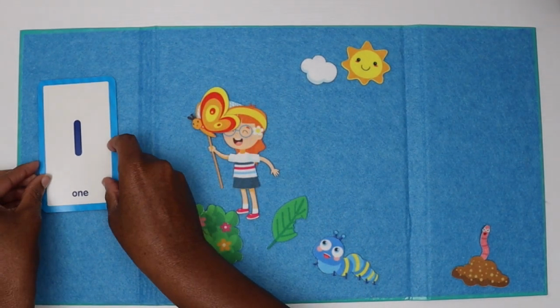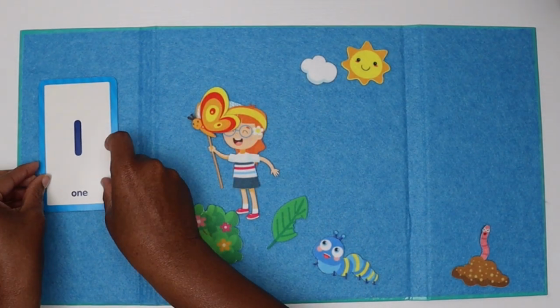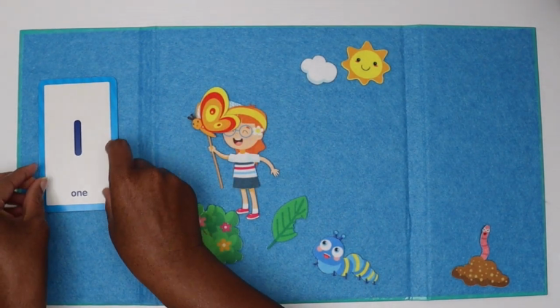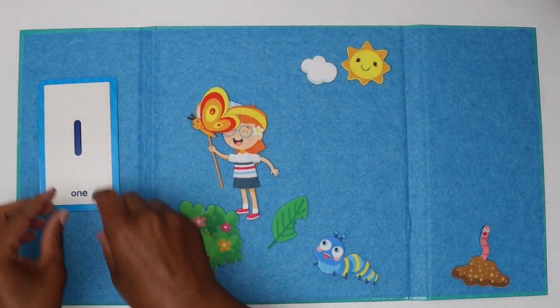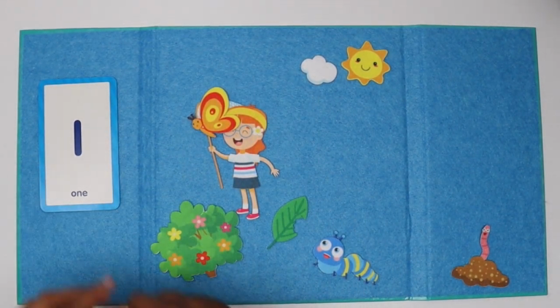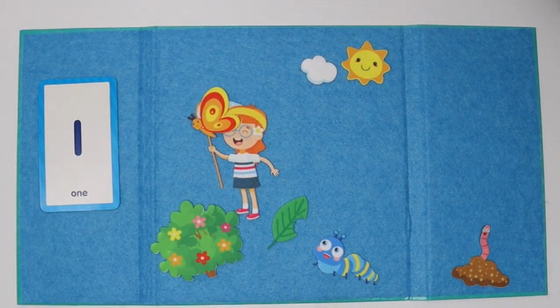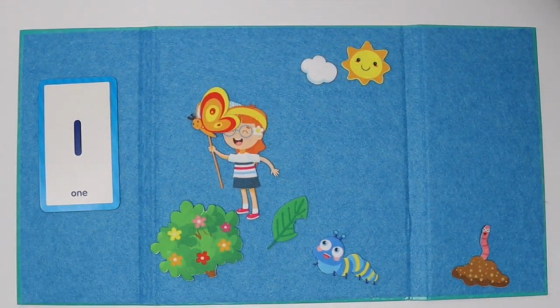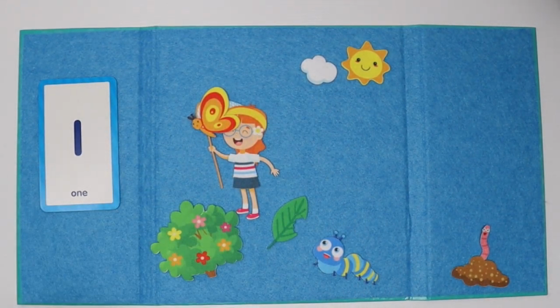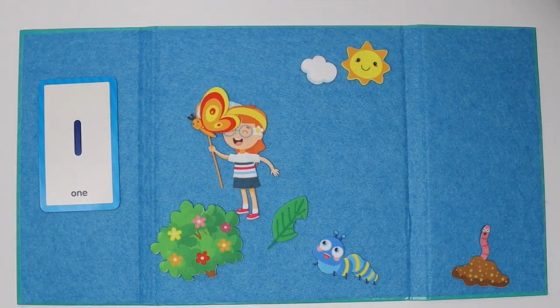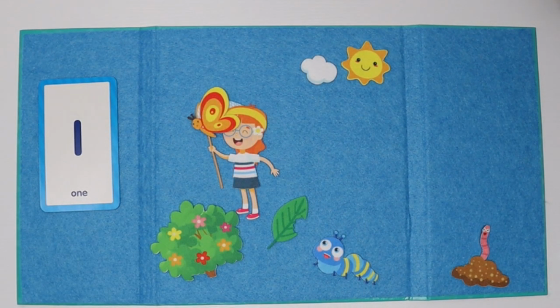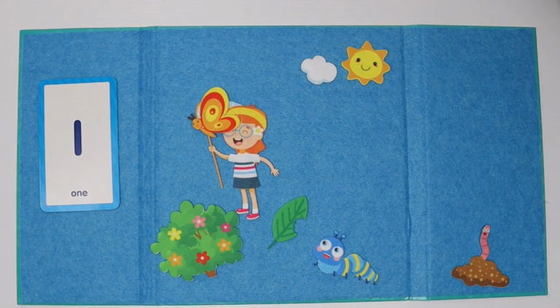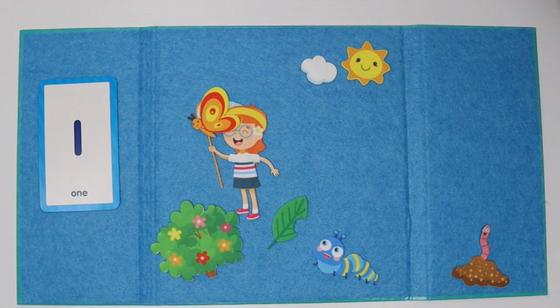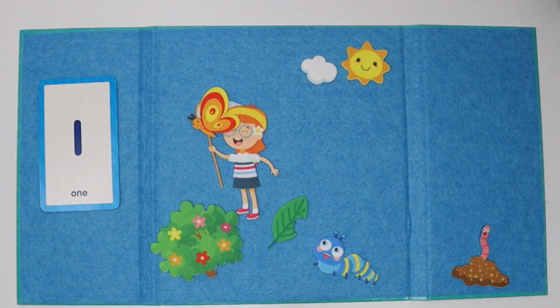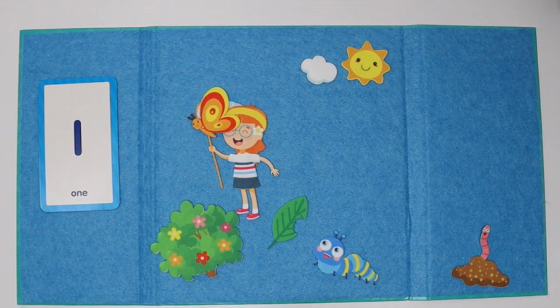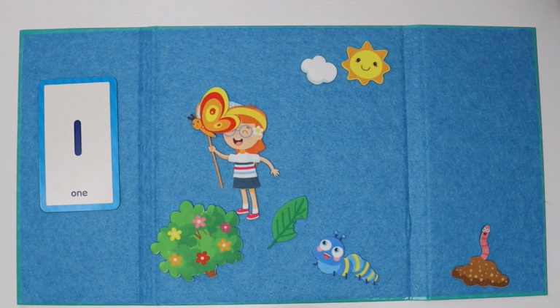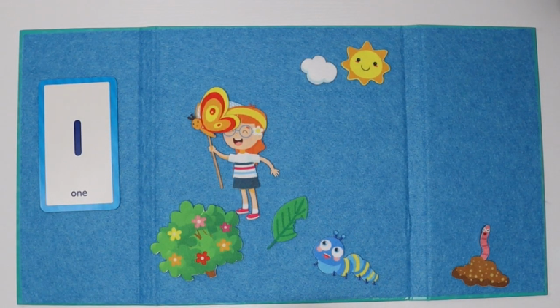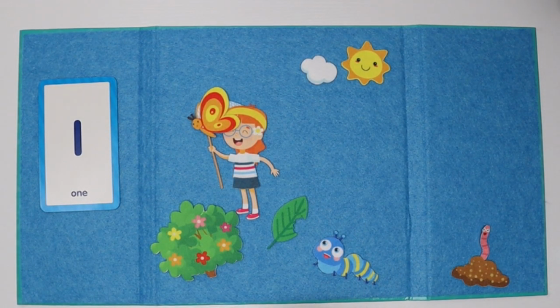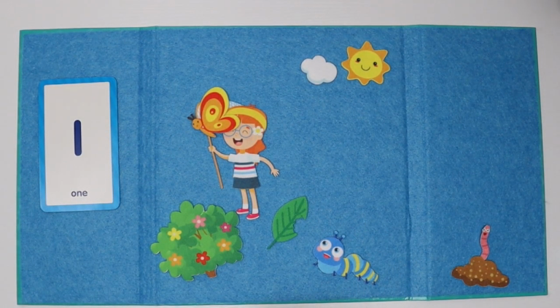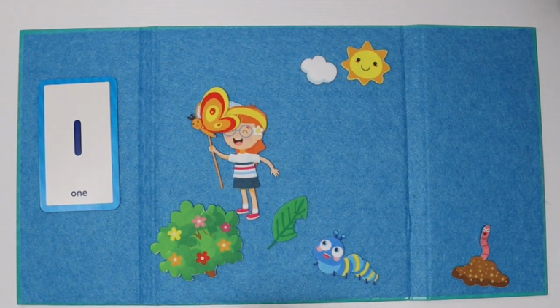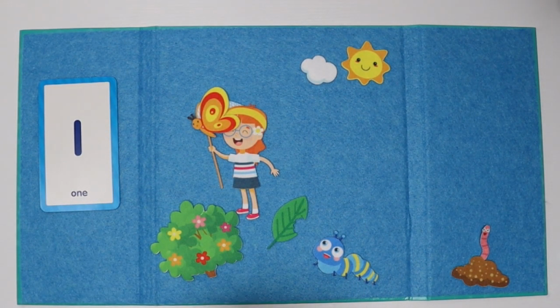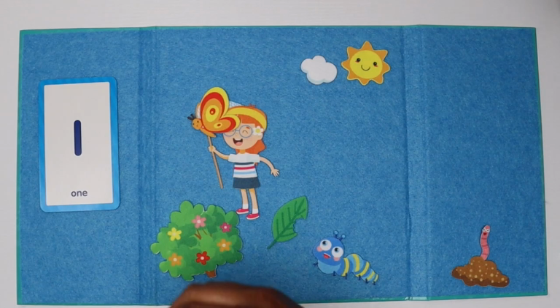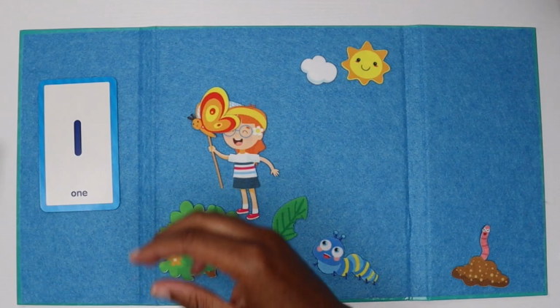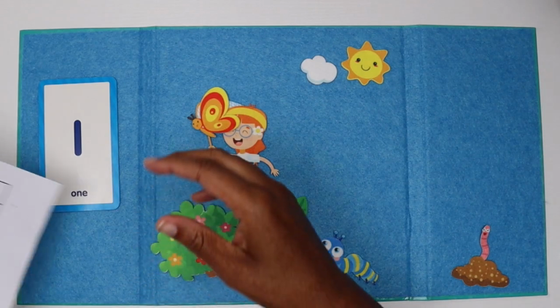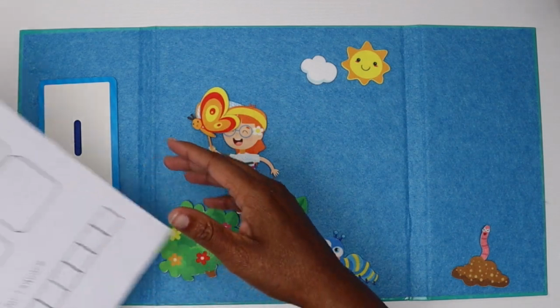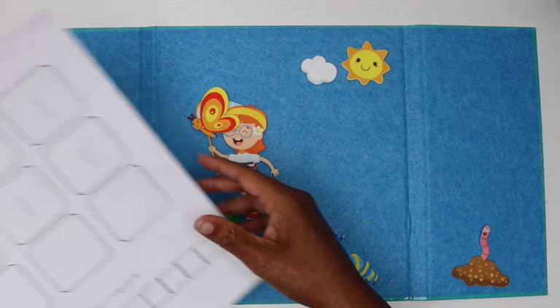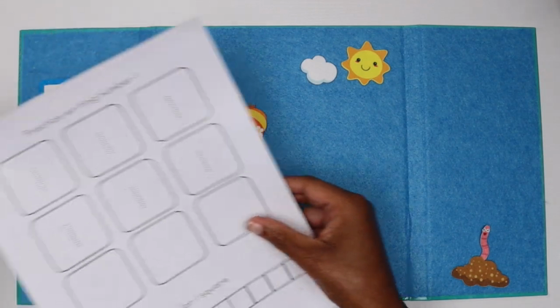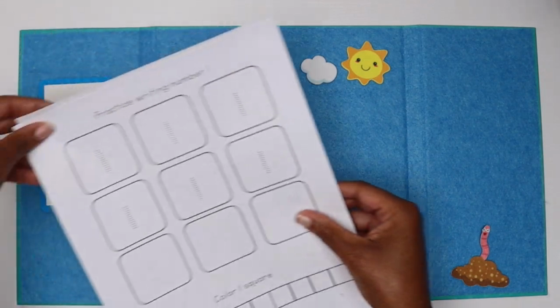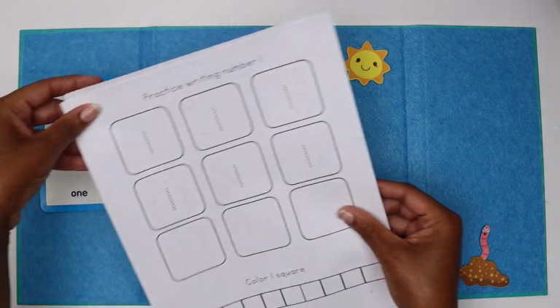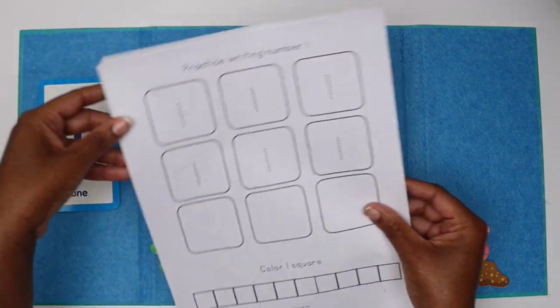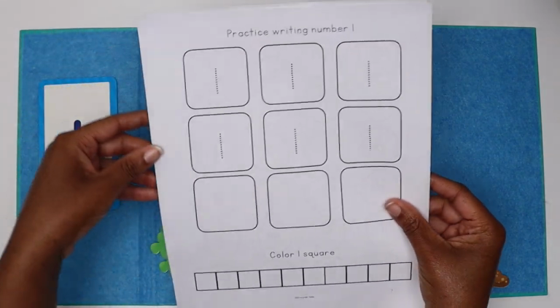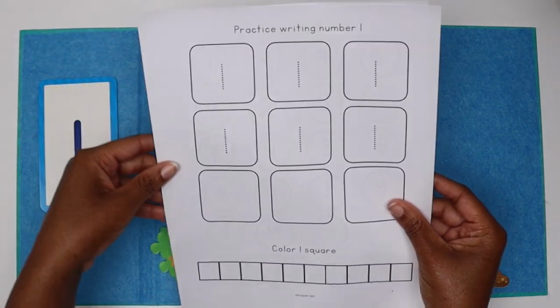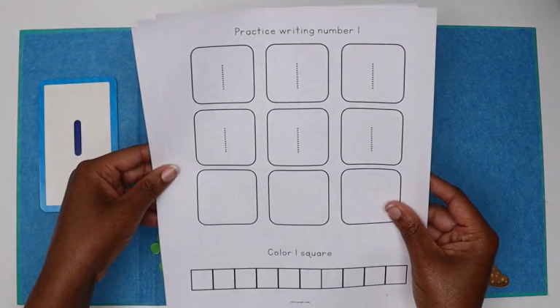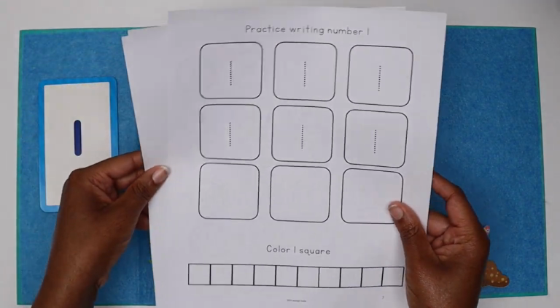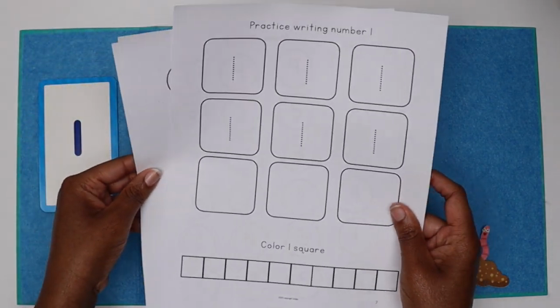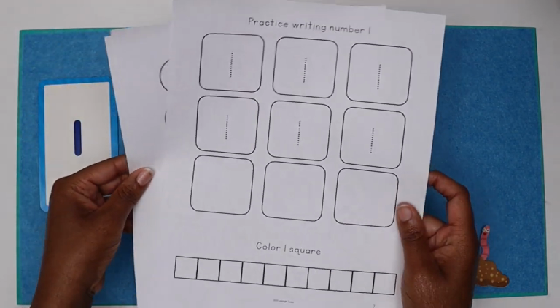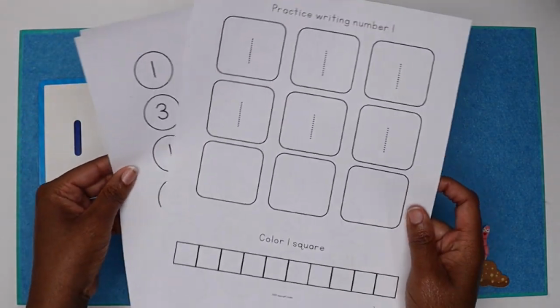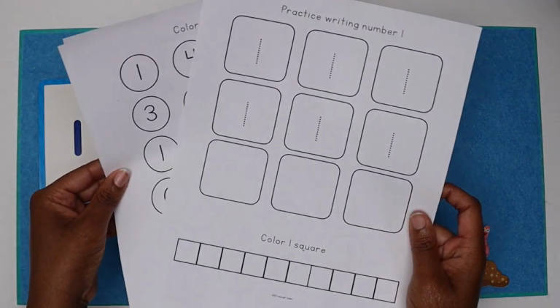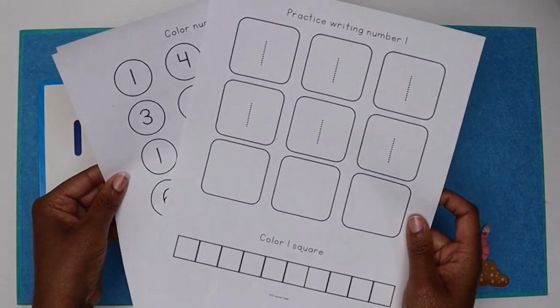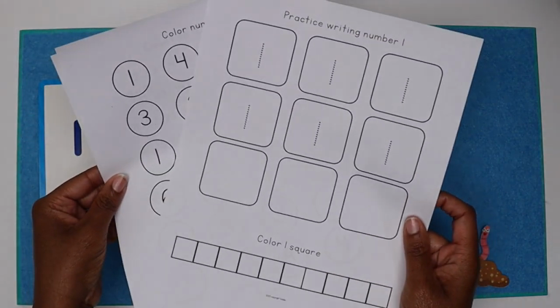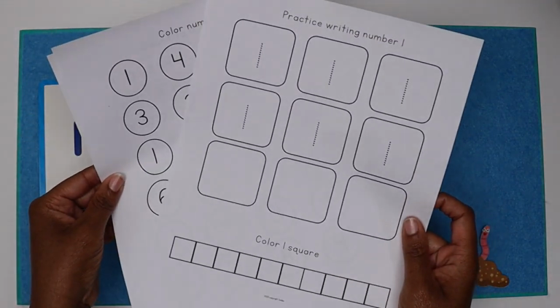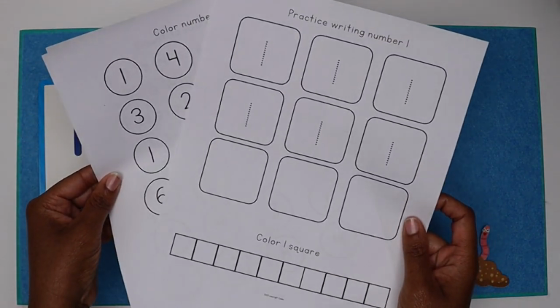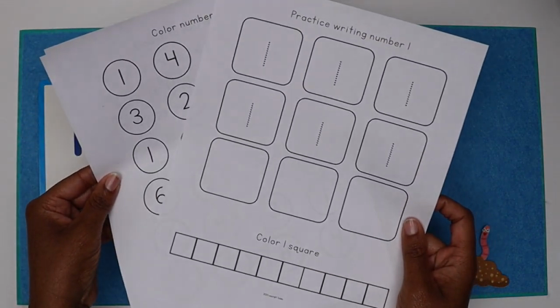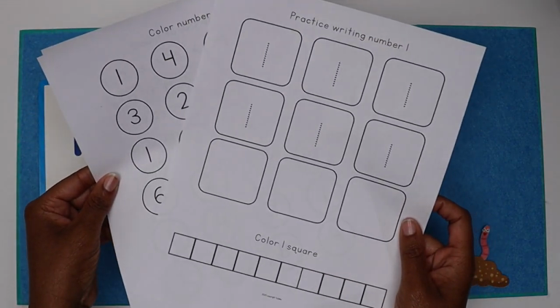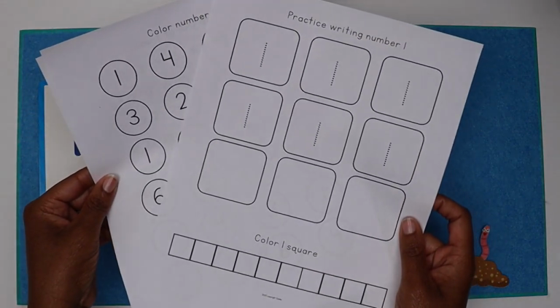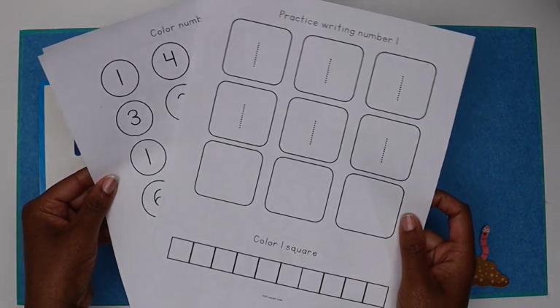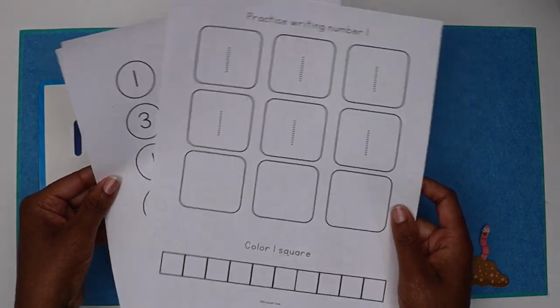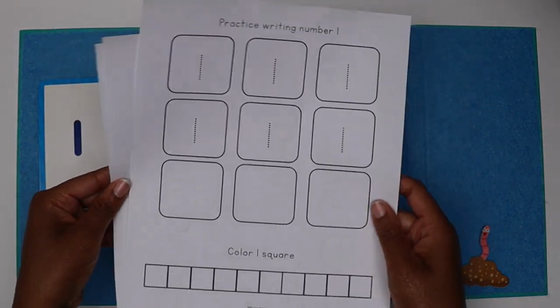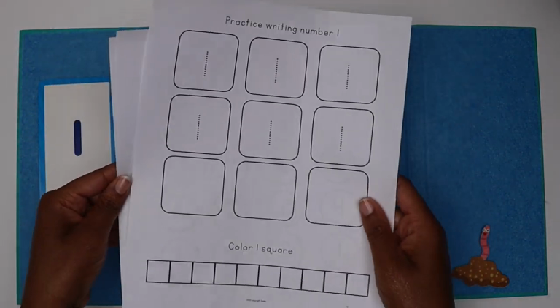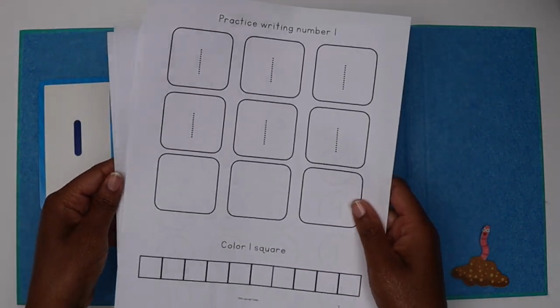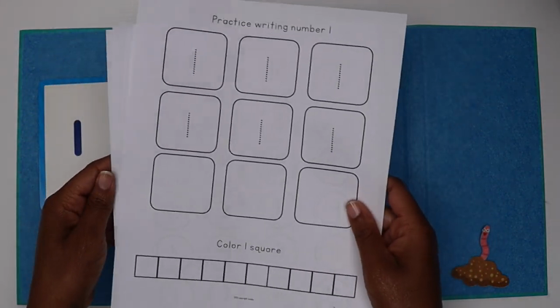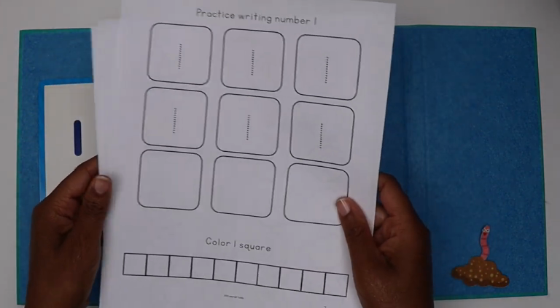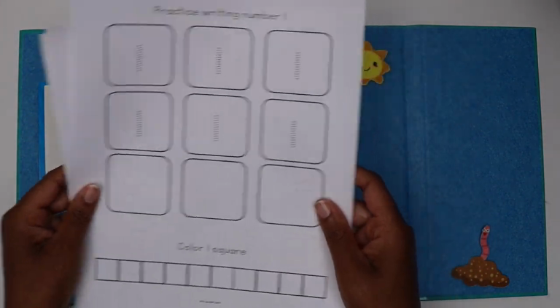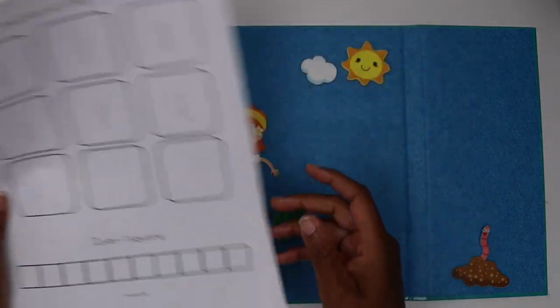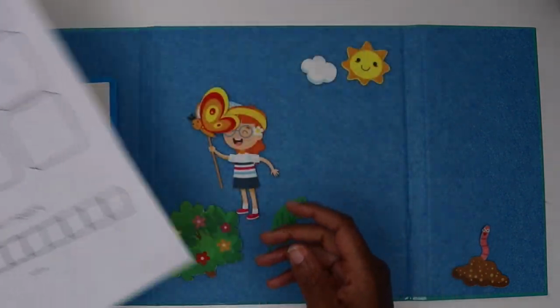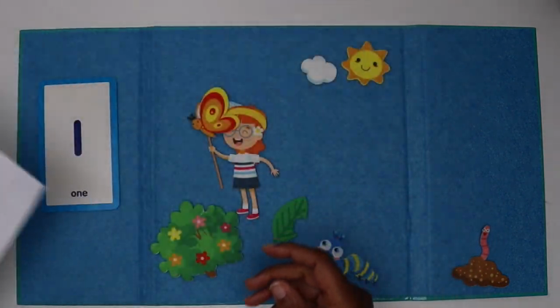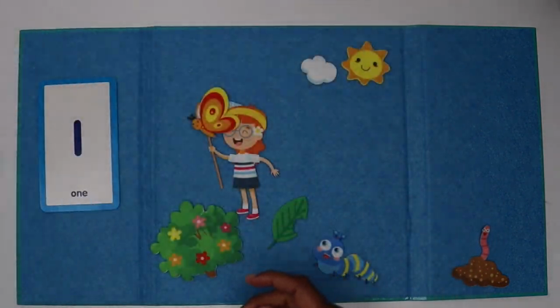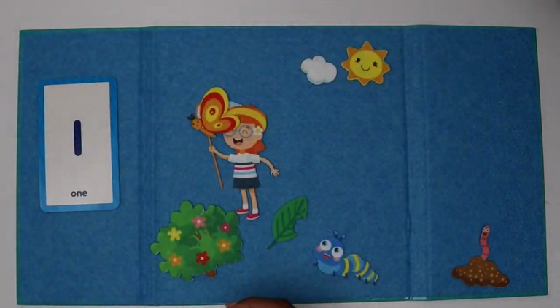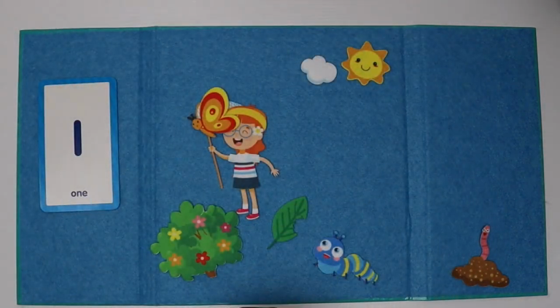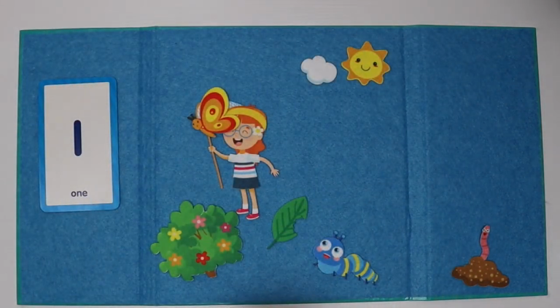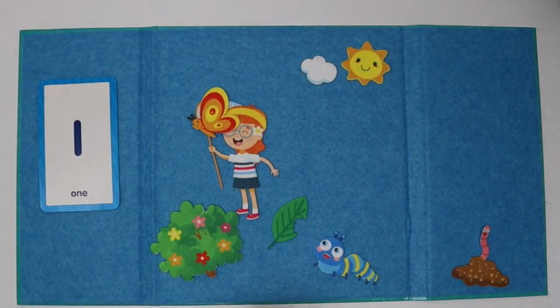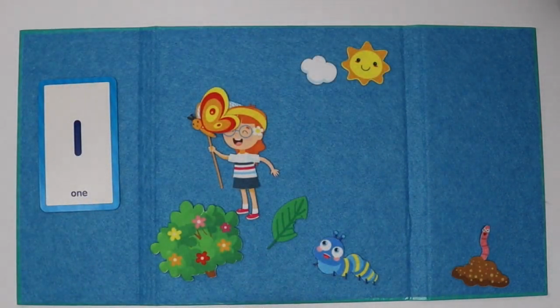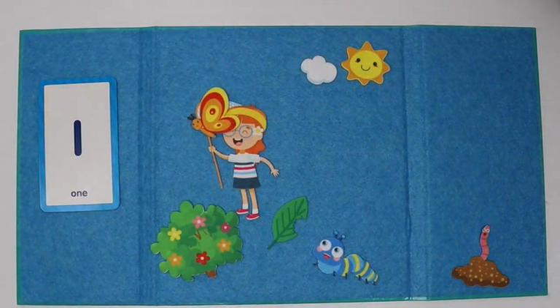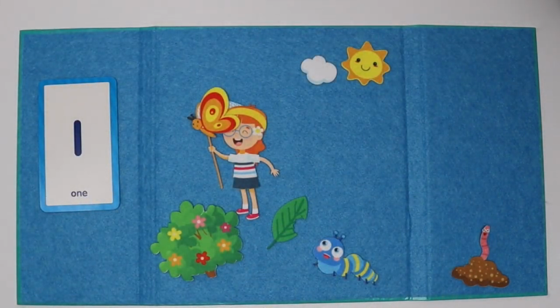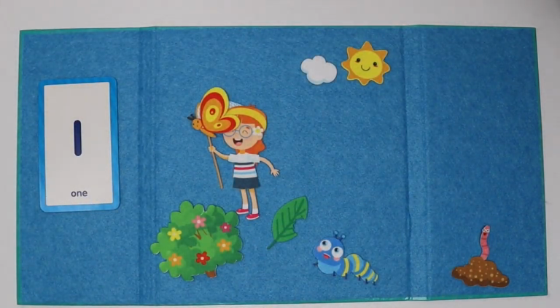That's it for today. Make sure you get your worksheet so you can practice number one later. Bye! Bye!